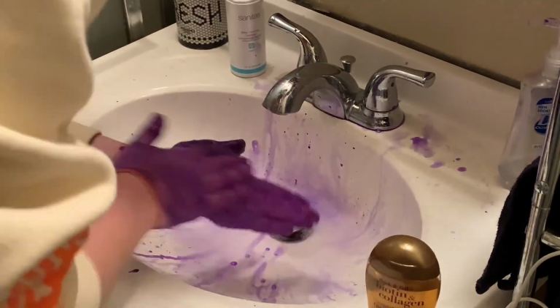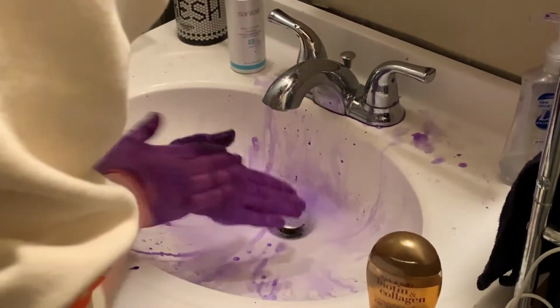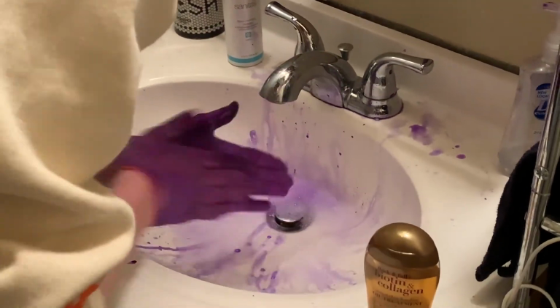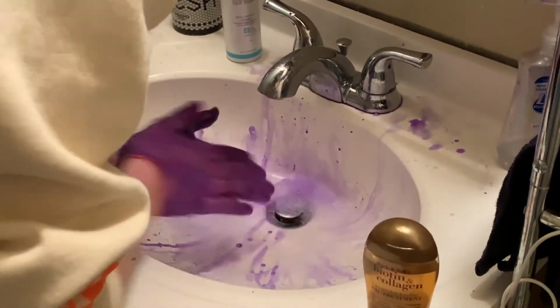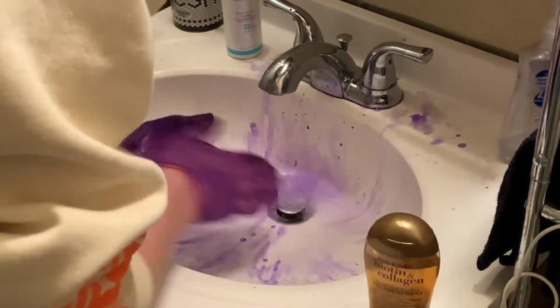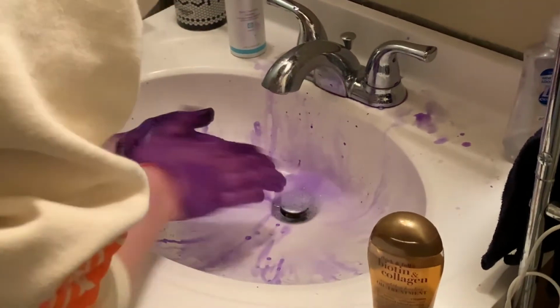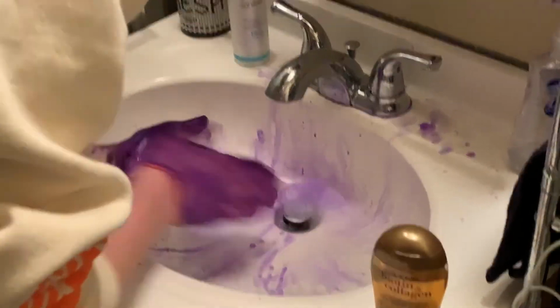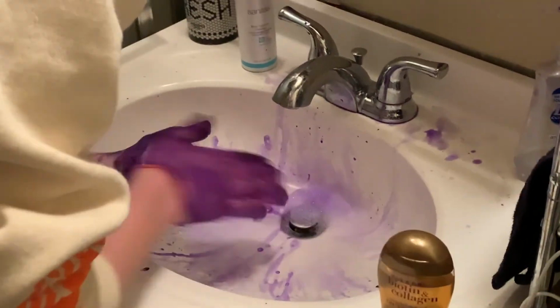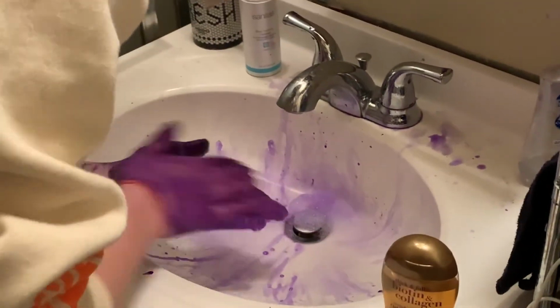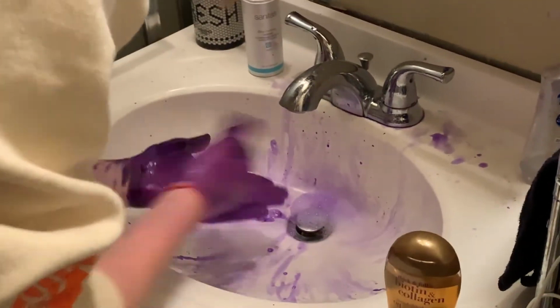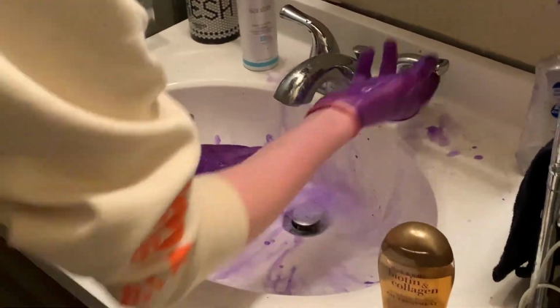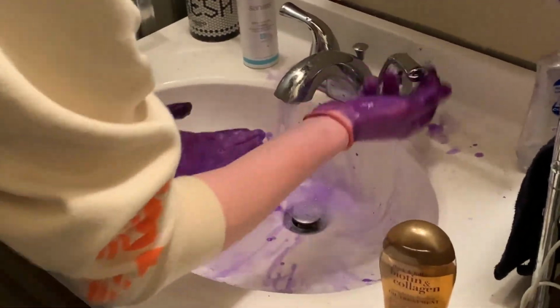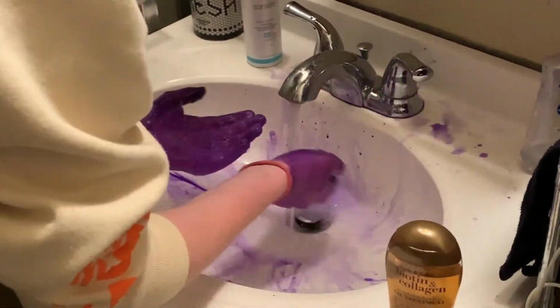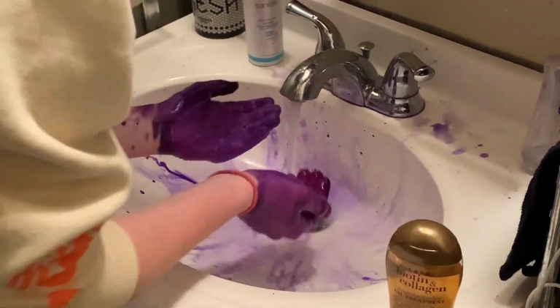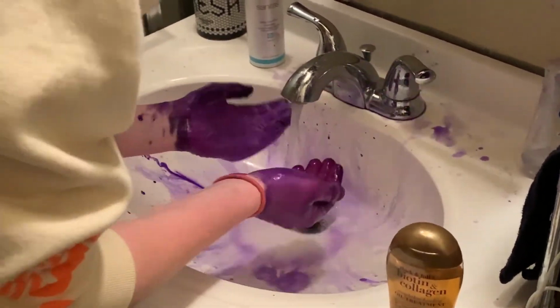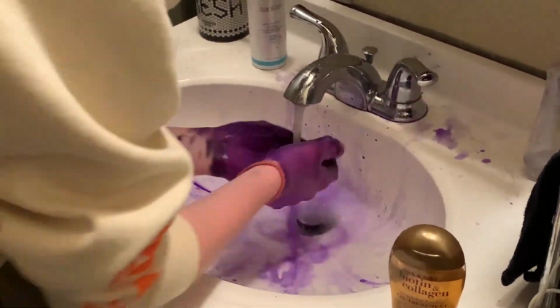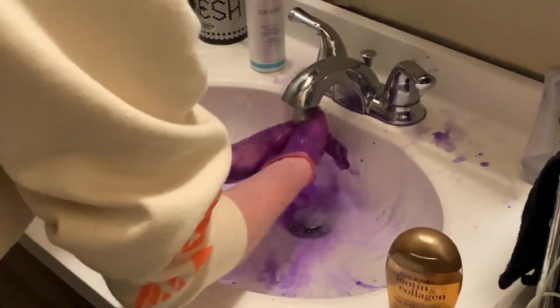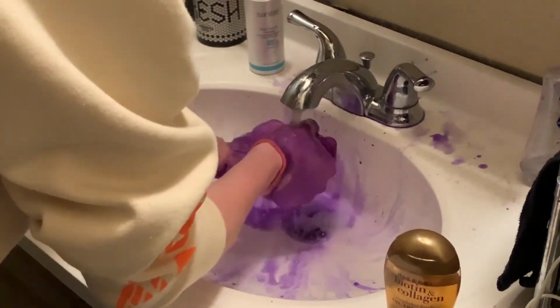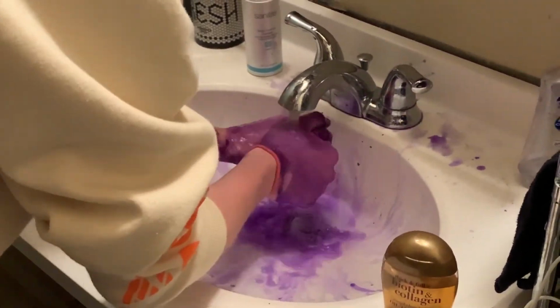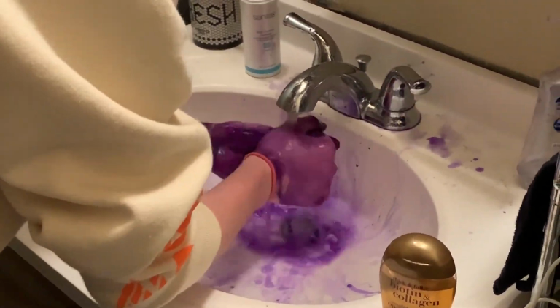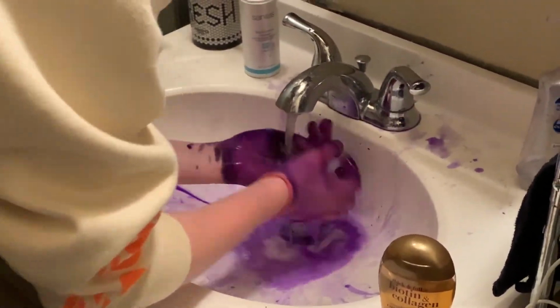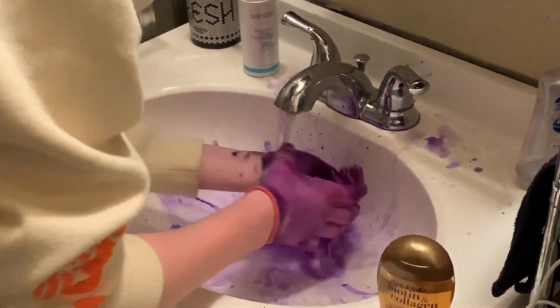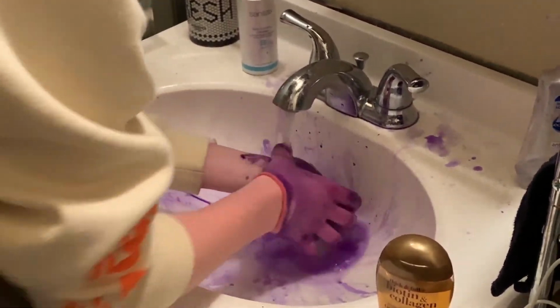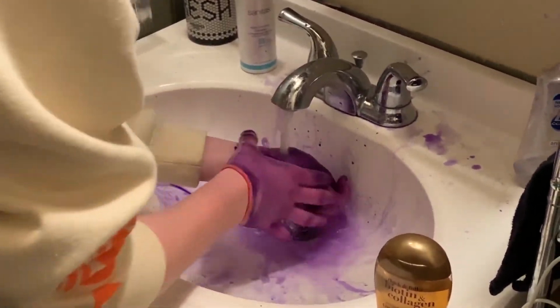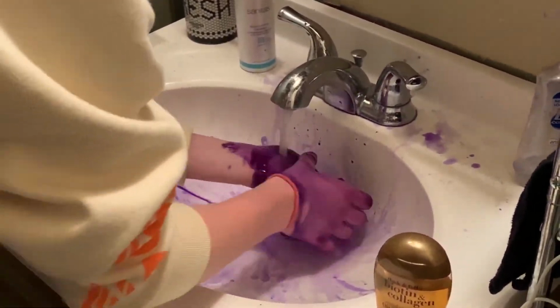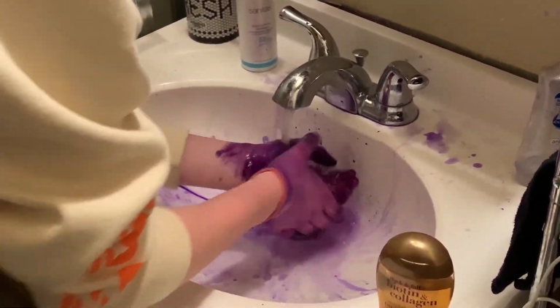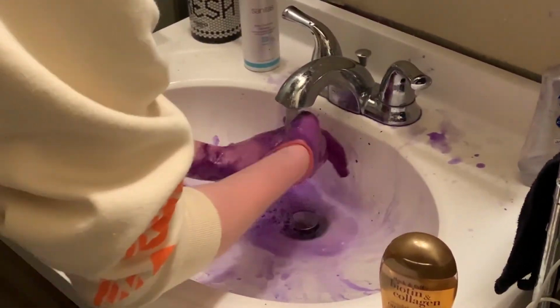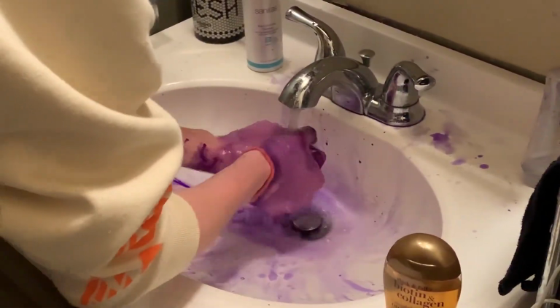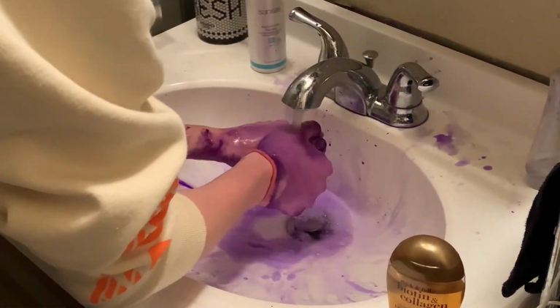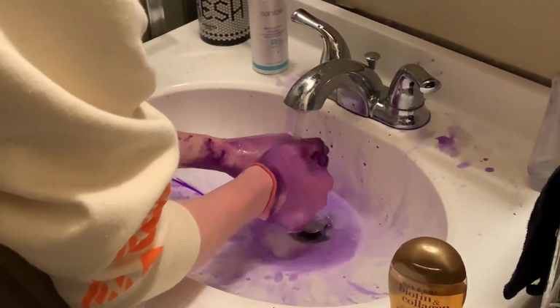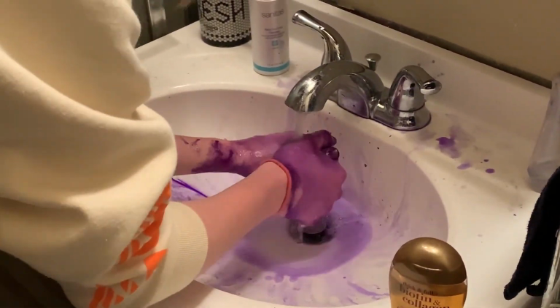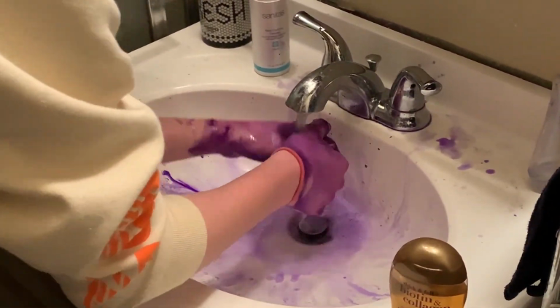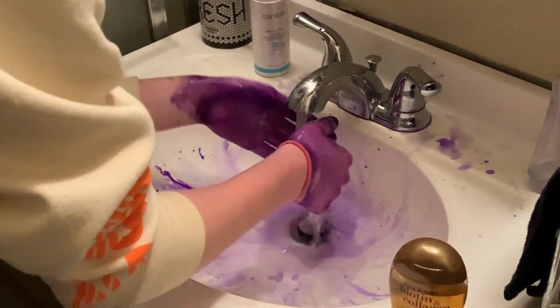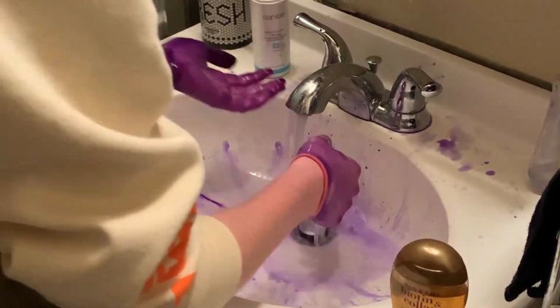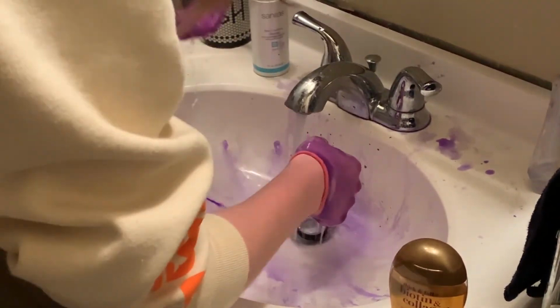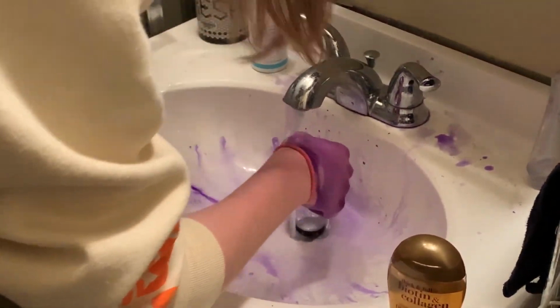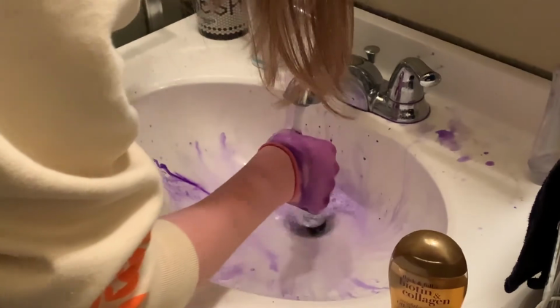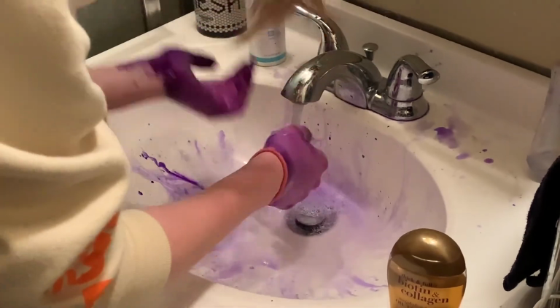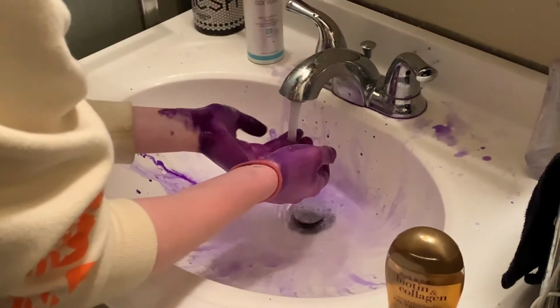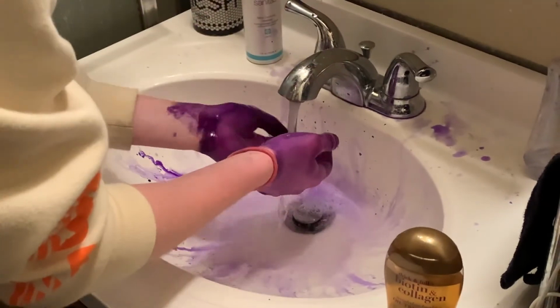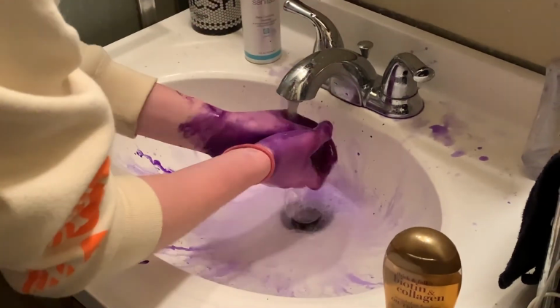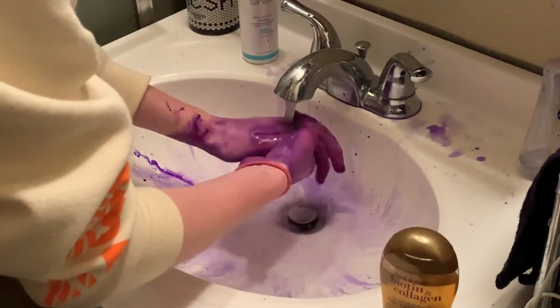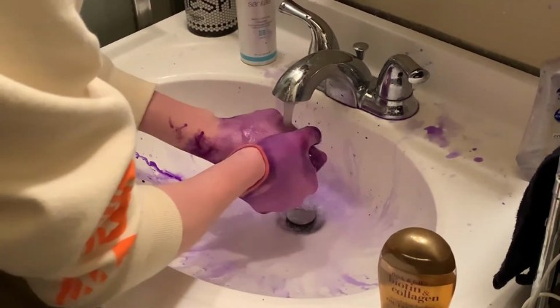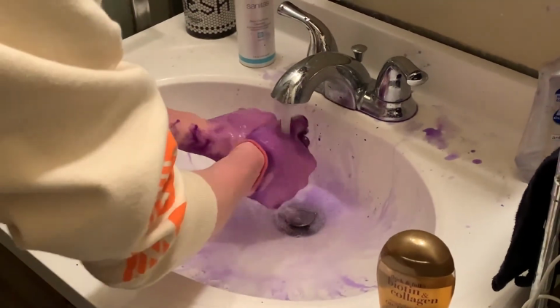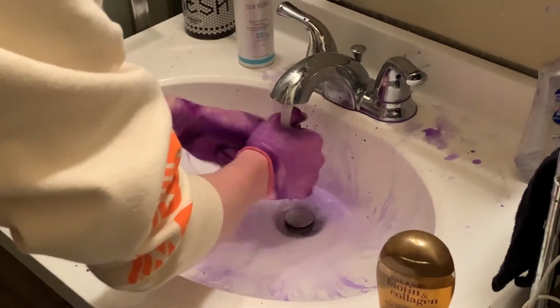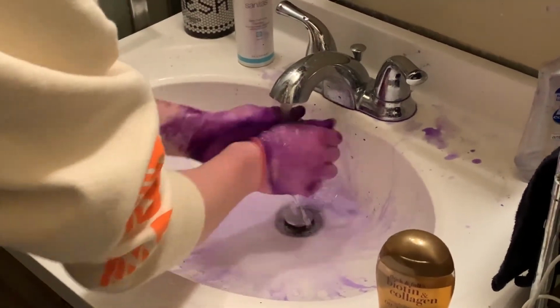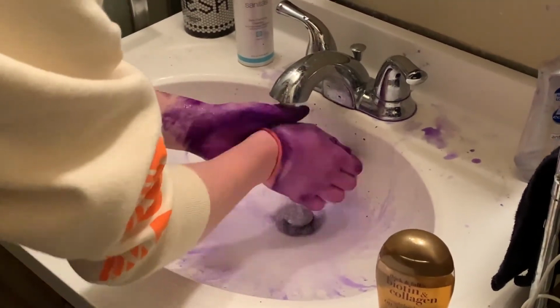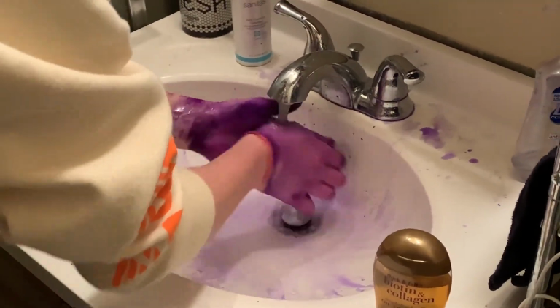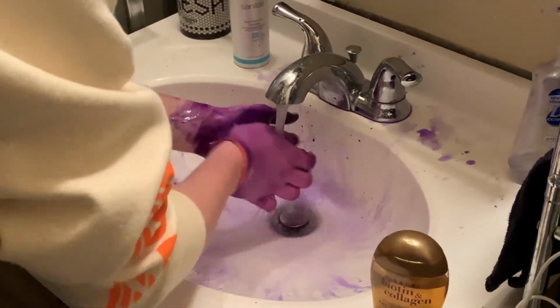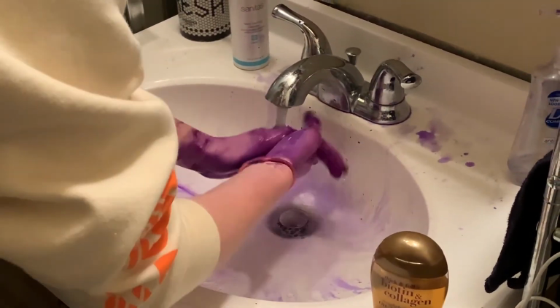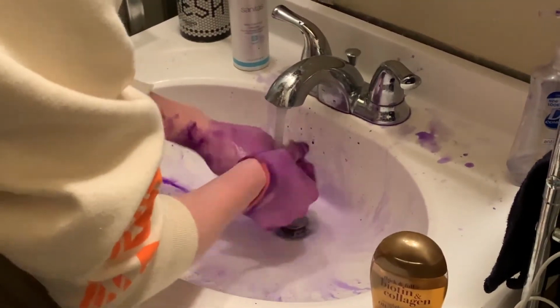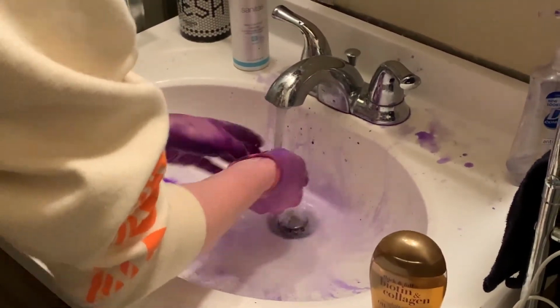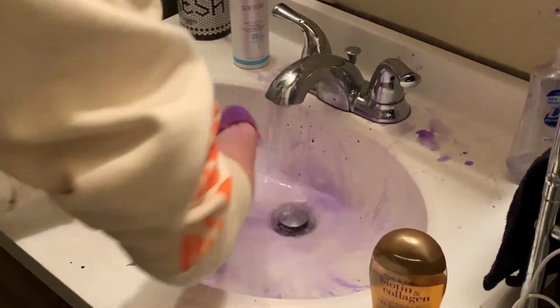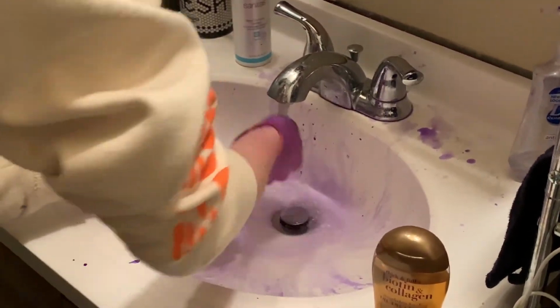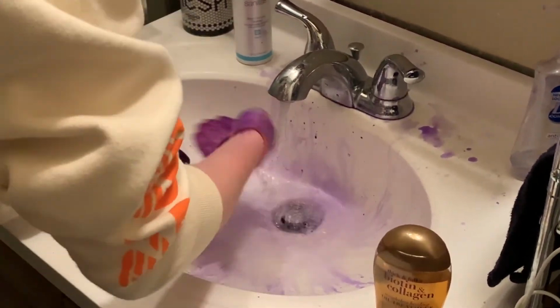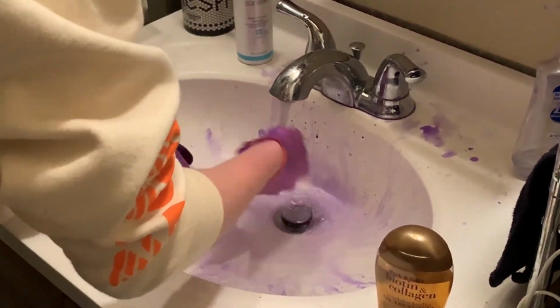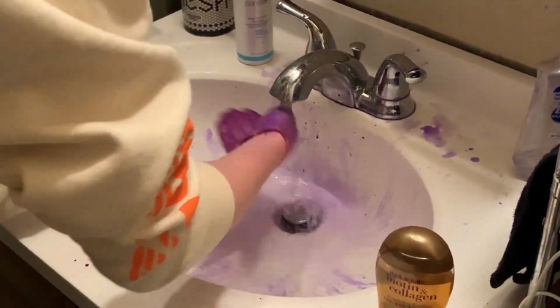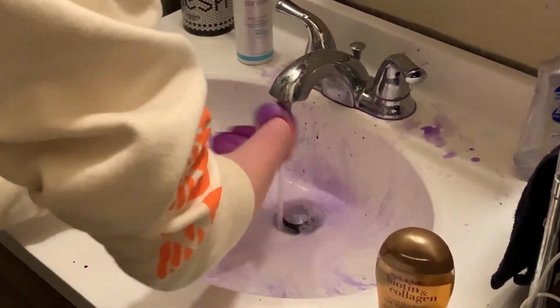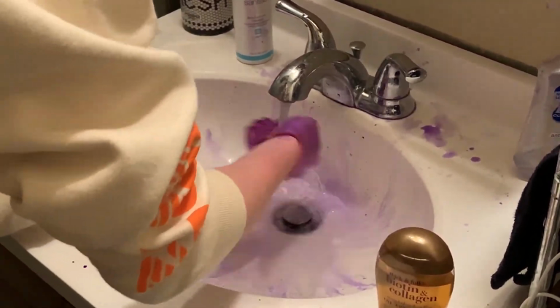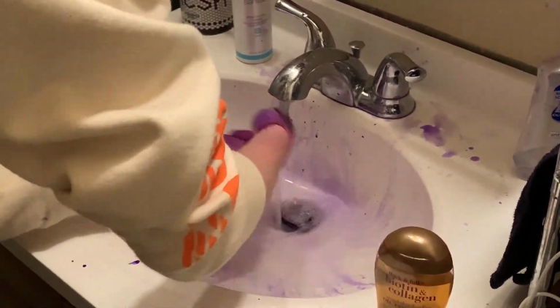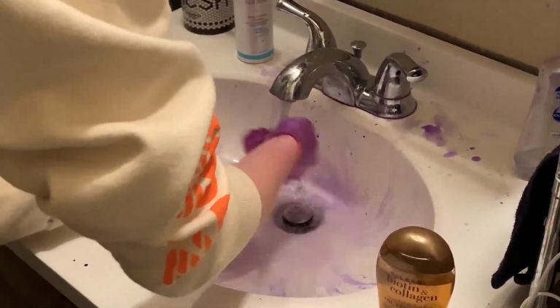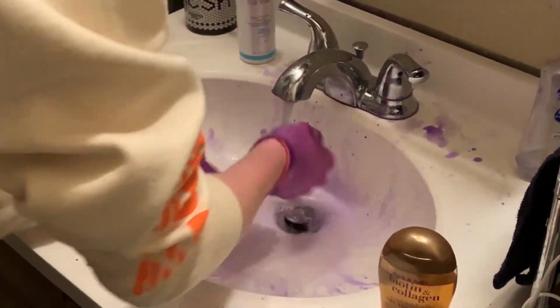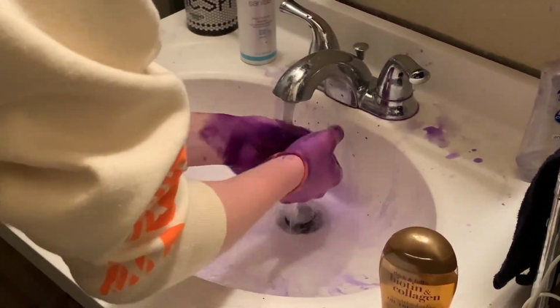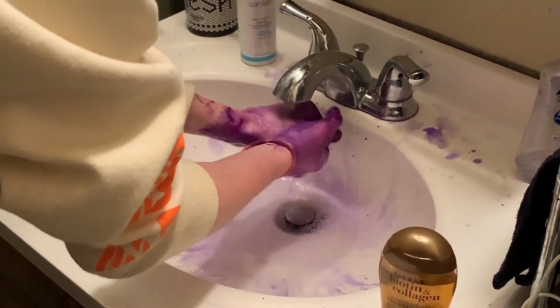This stain powder leaves your thief's hands stained for days, either teaching them a lesson about stealing or giving you the opportunity to find your thief.